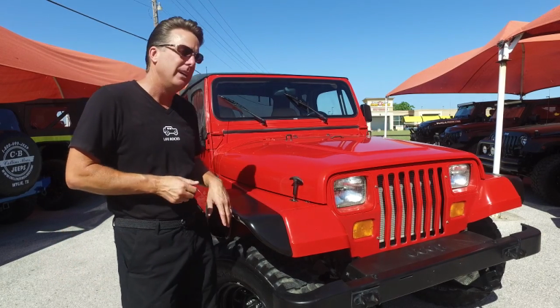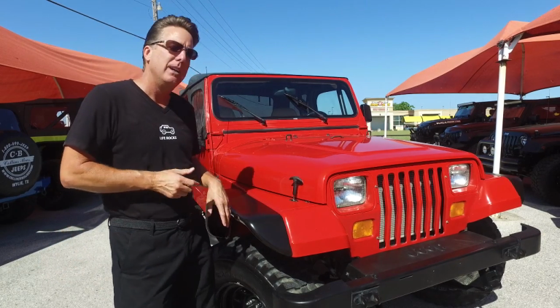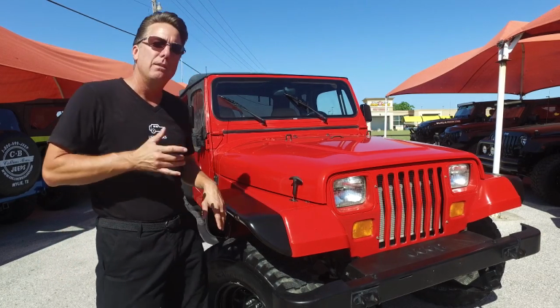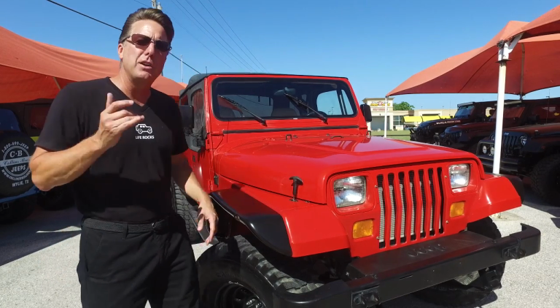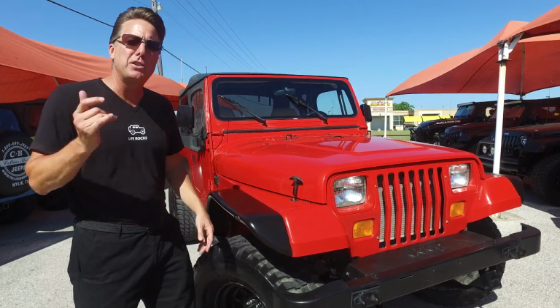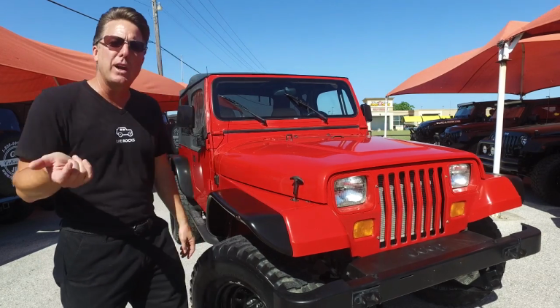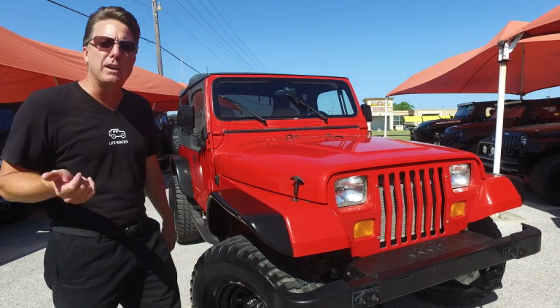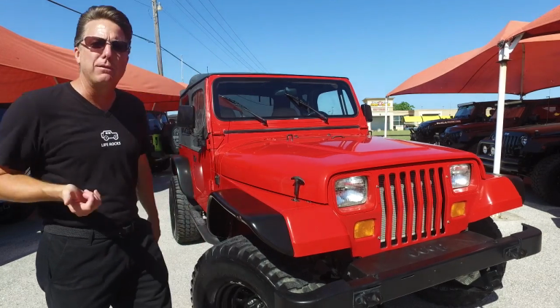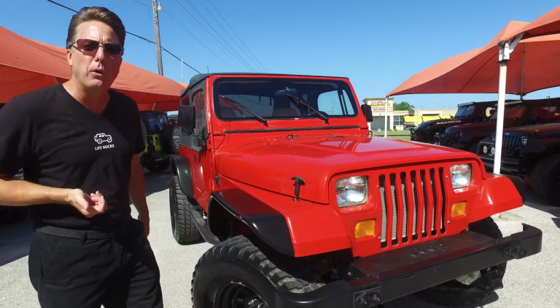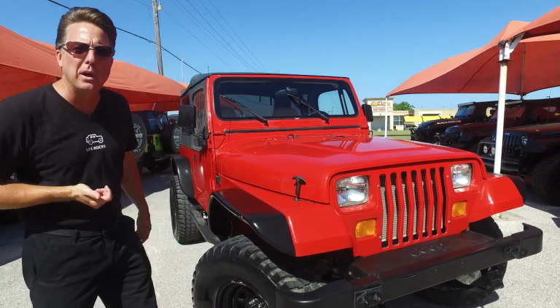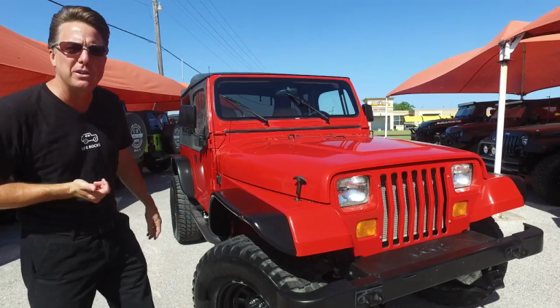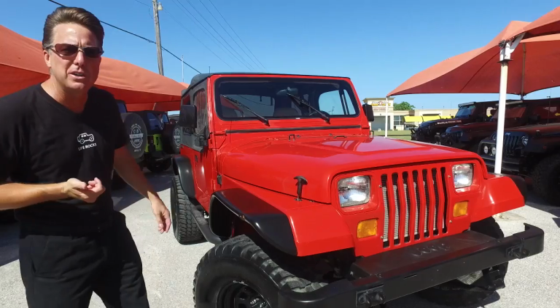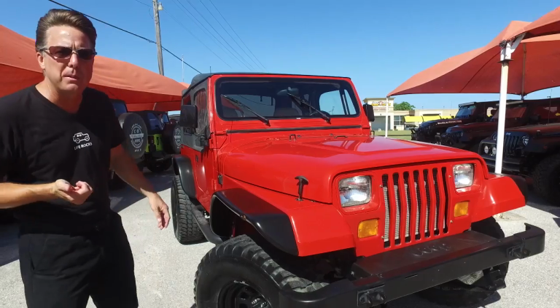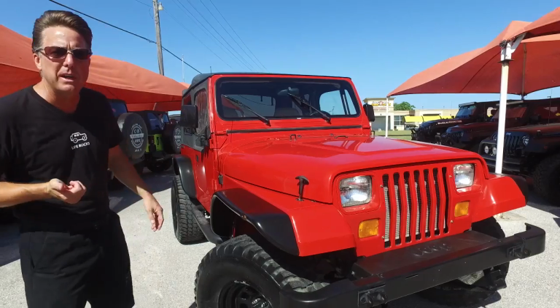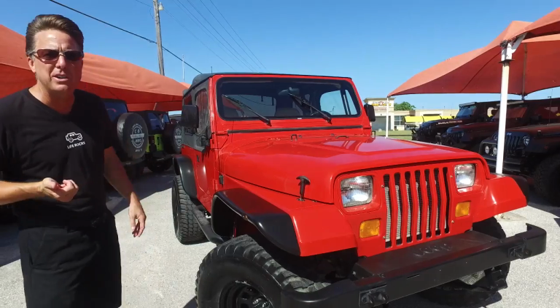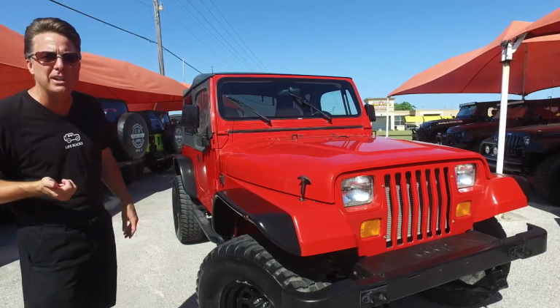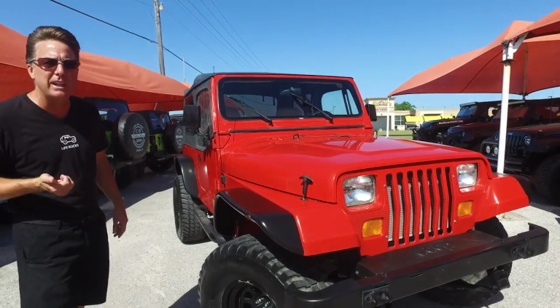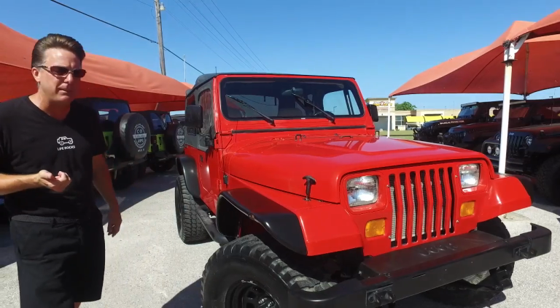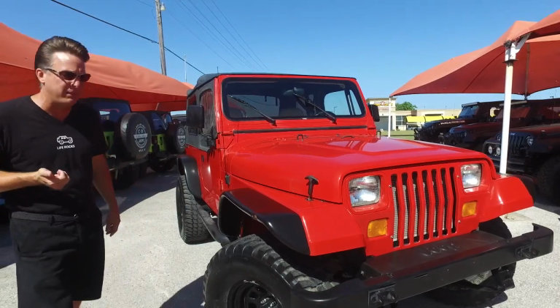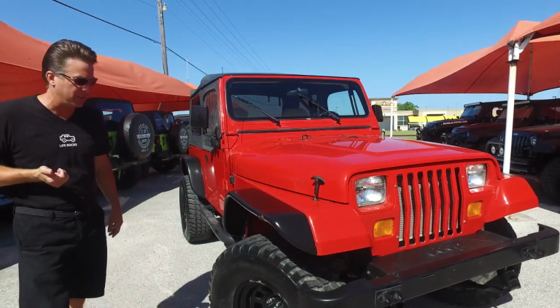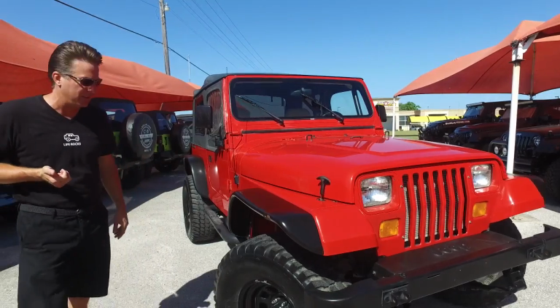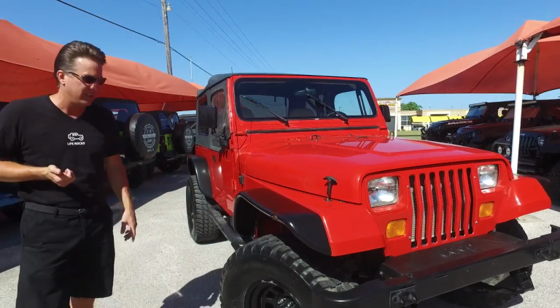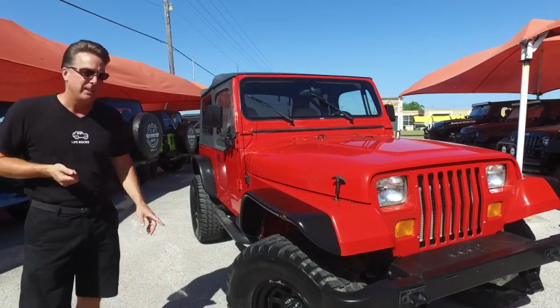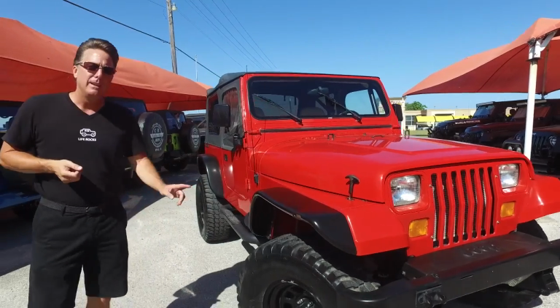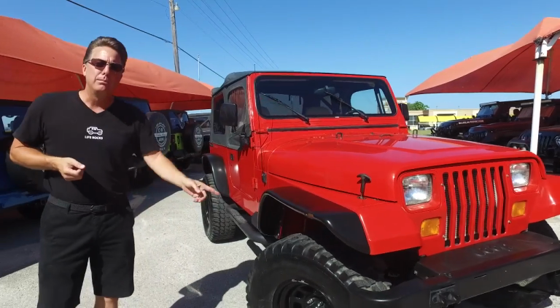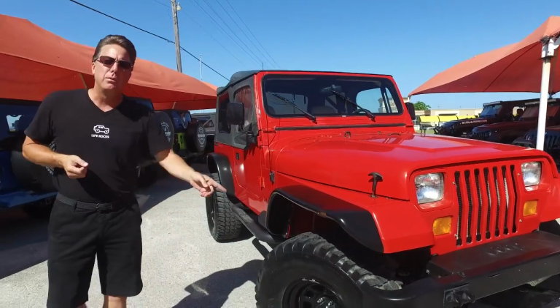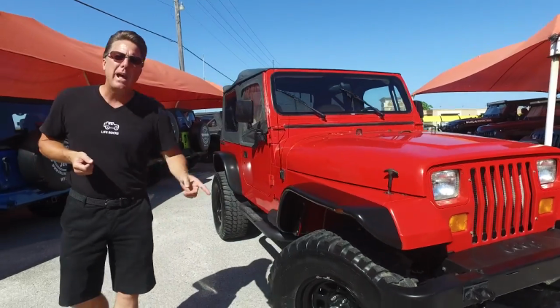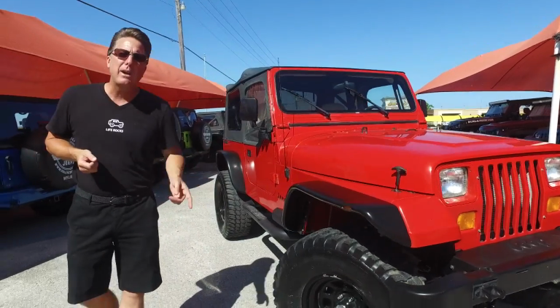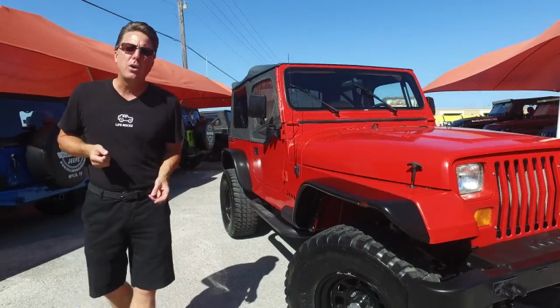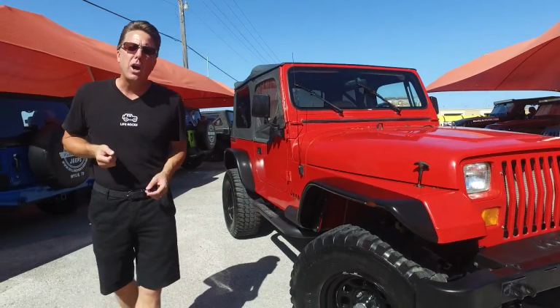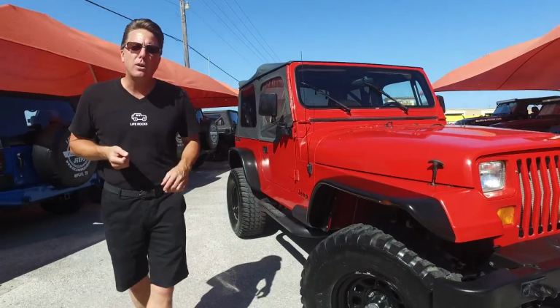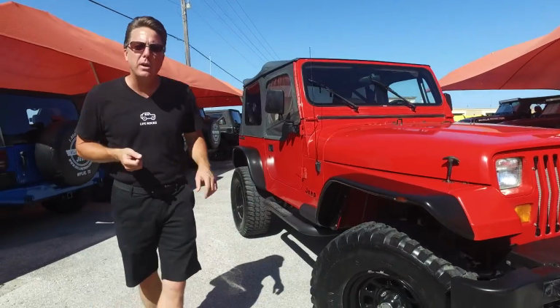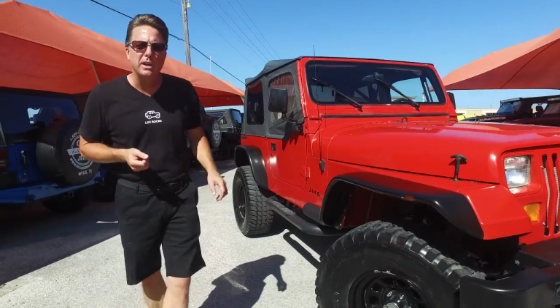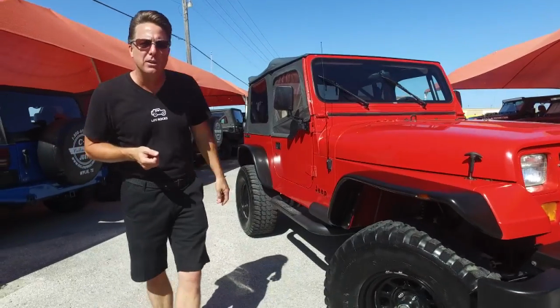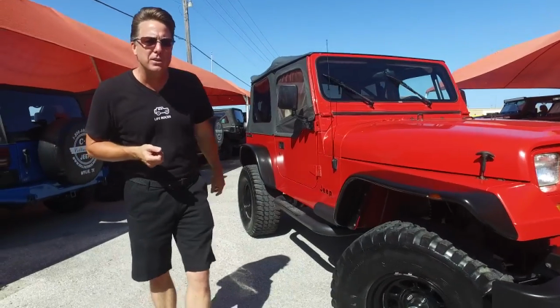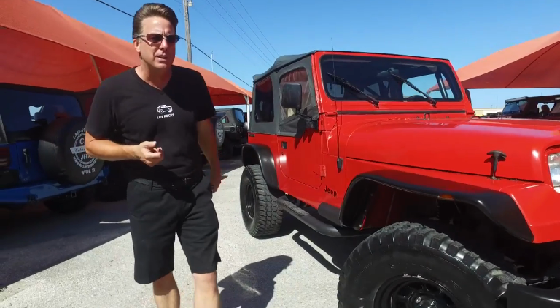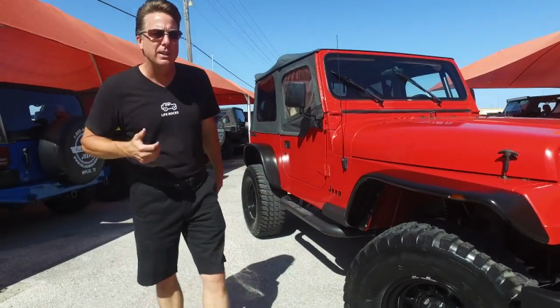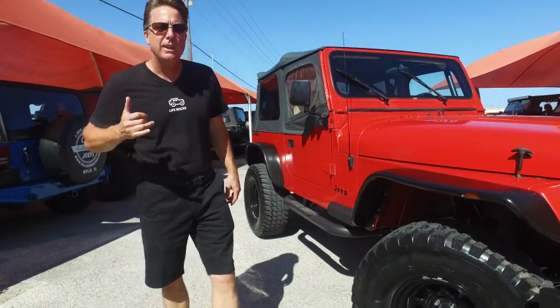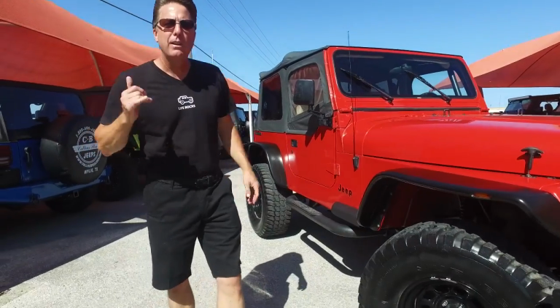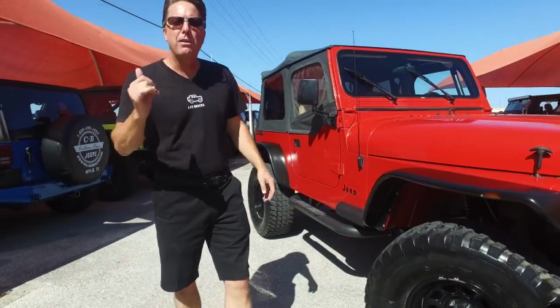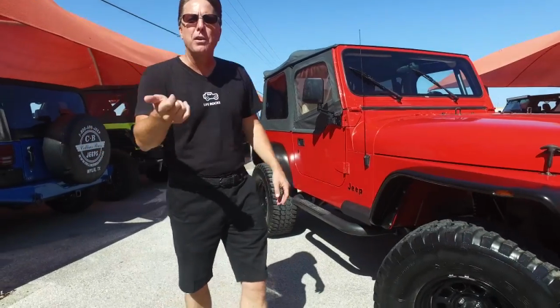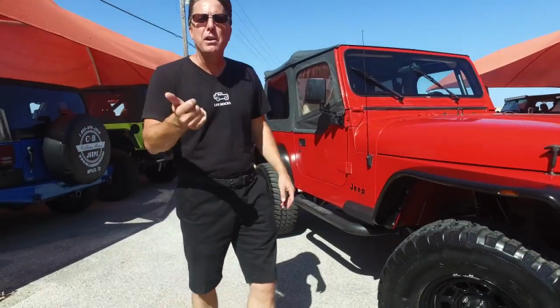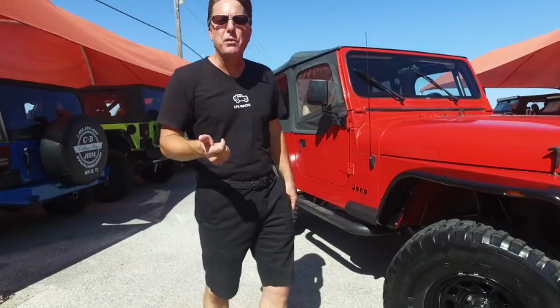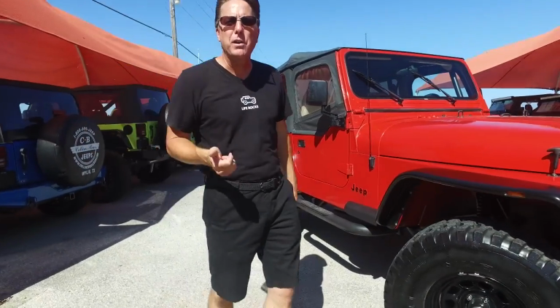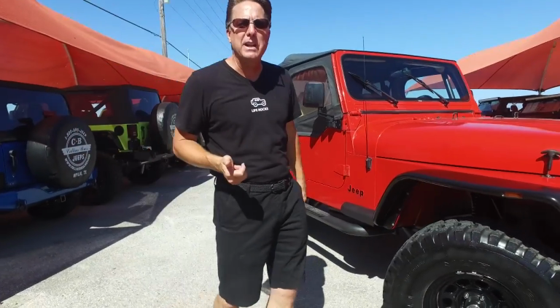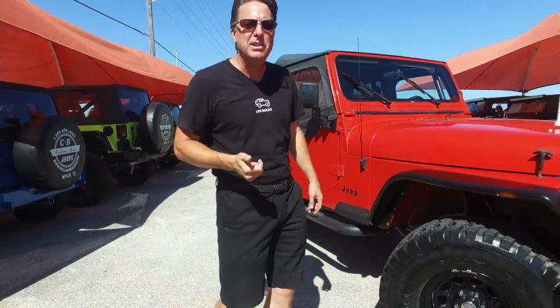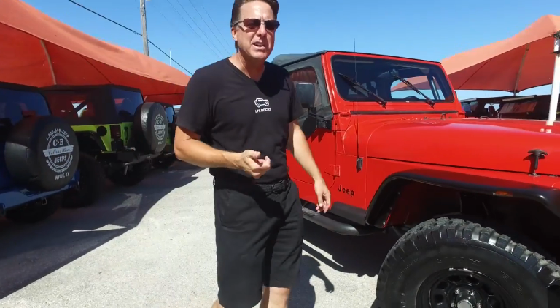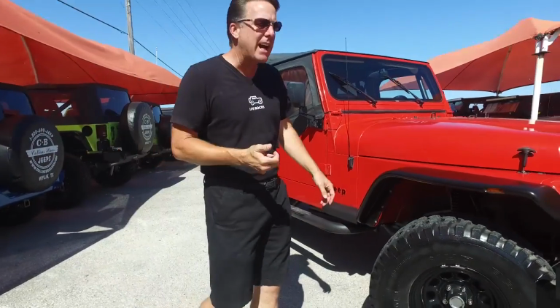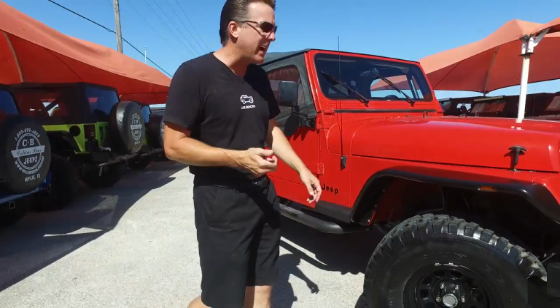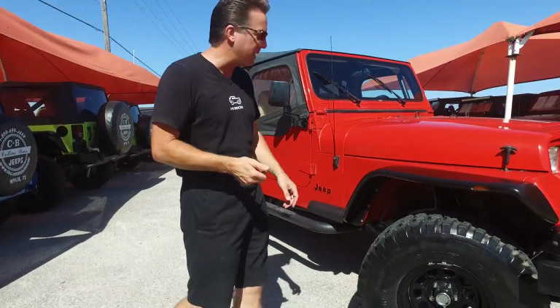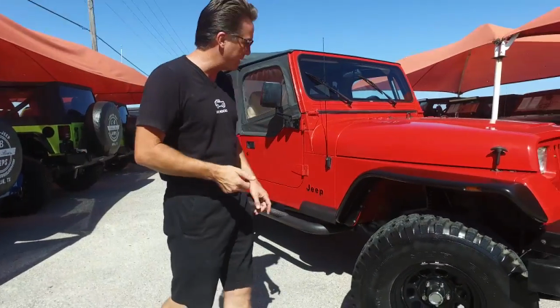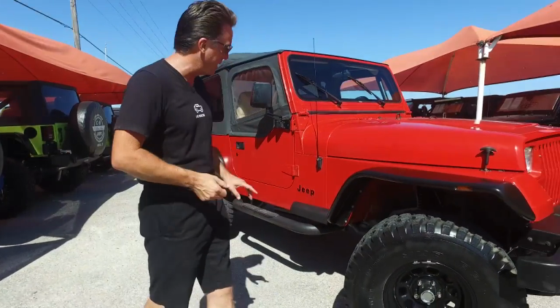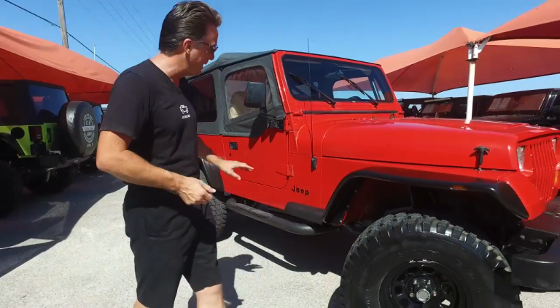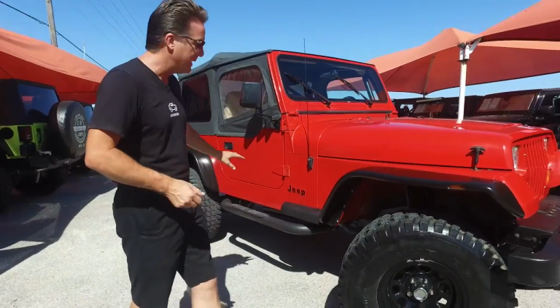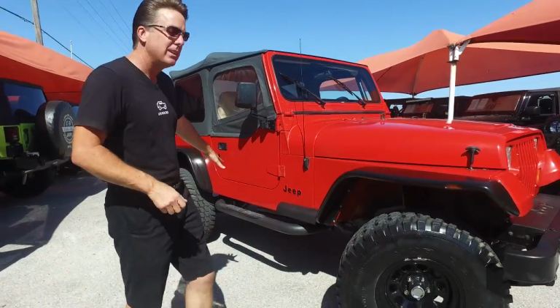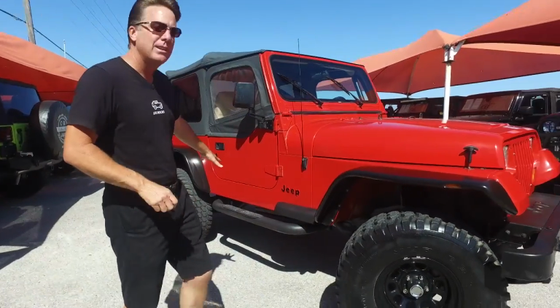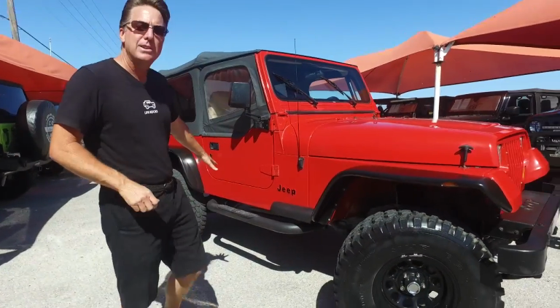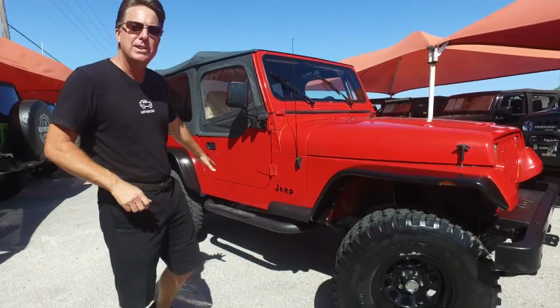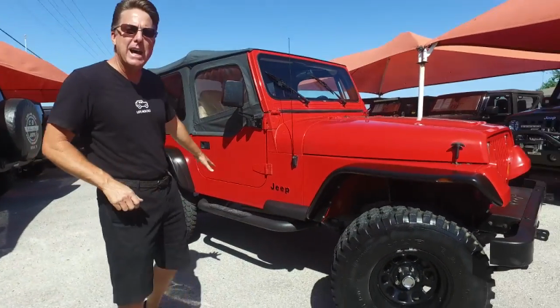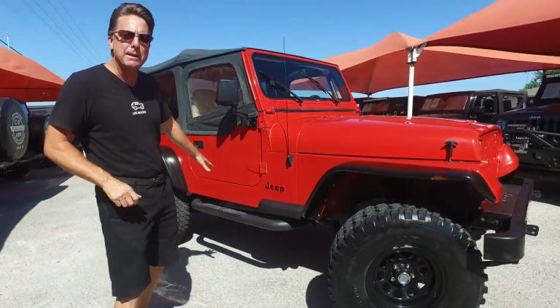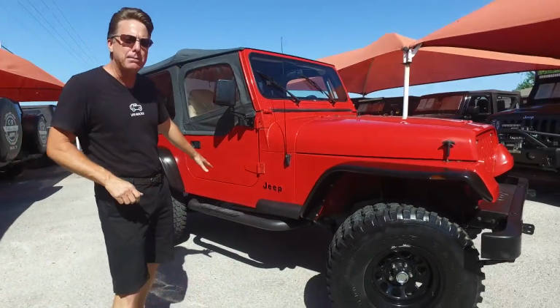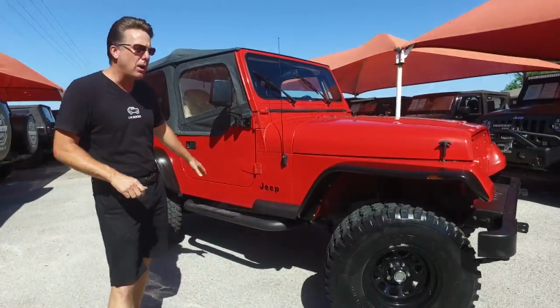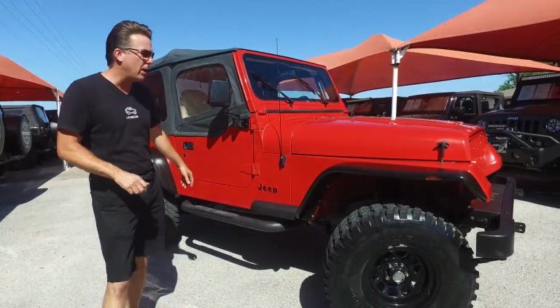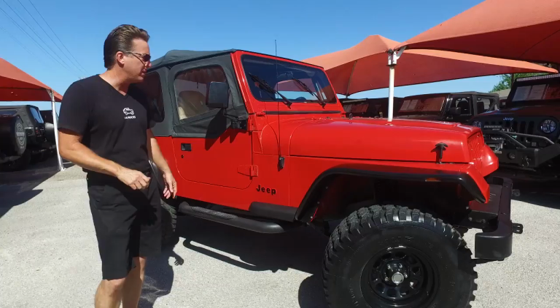We've also got a 4-inch suspension lift, rock wheels, 33-inch tires, and sidebars.